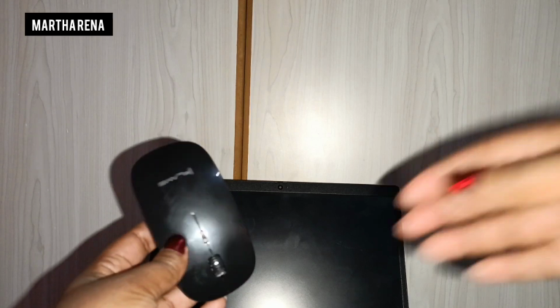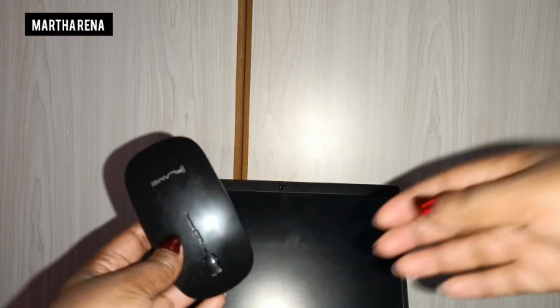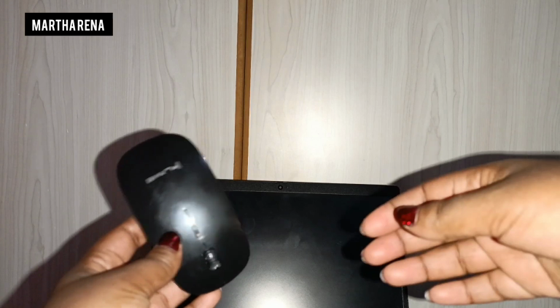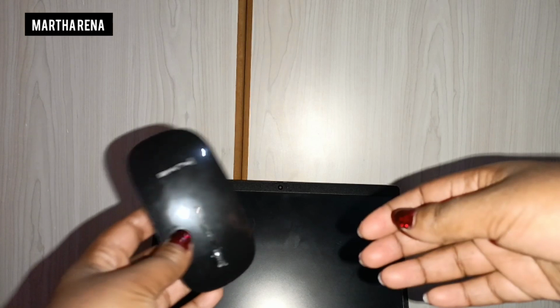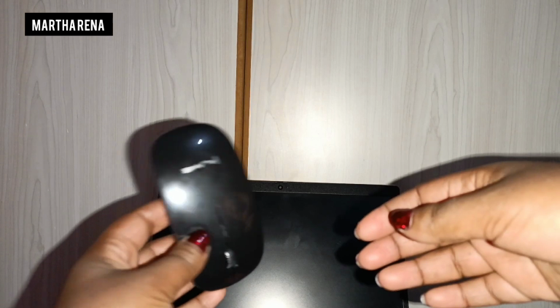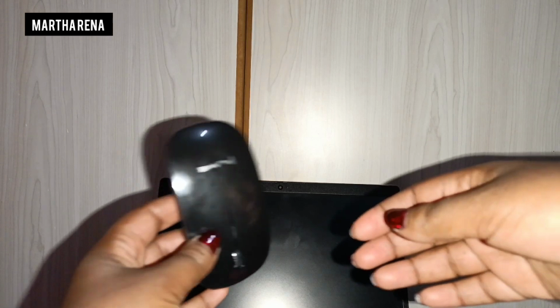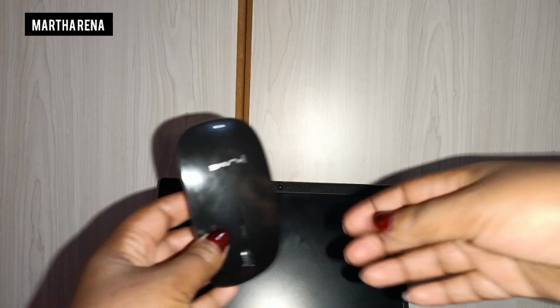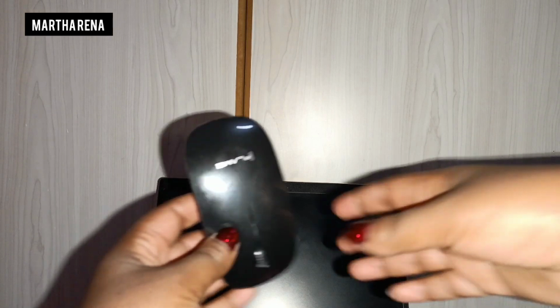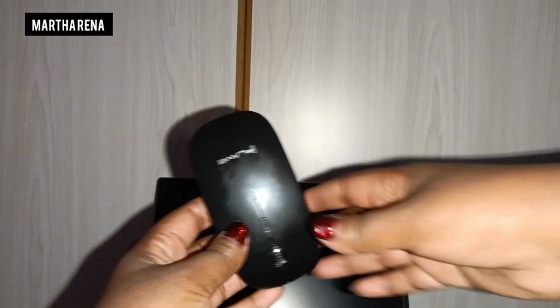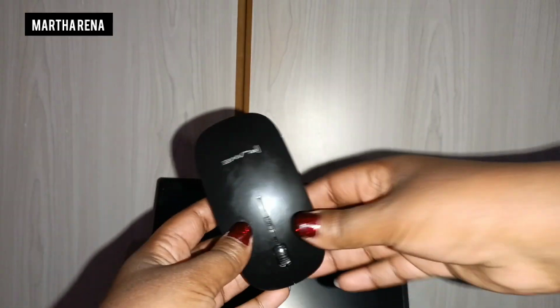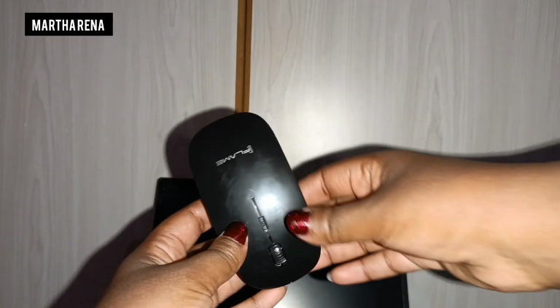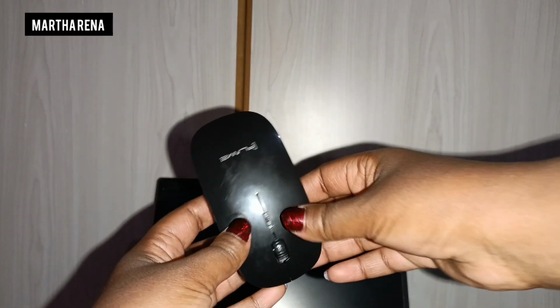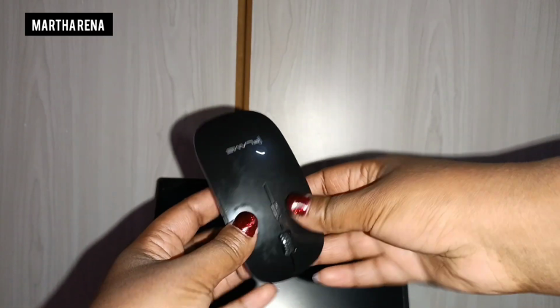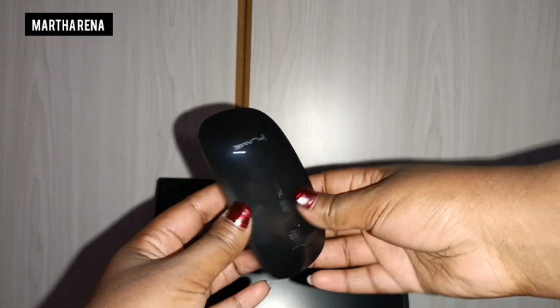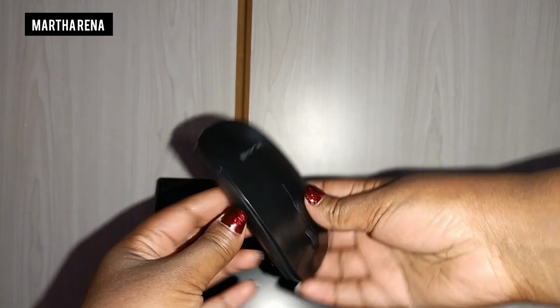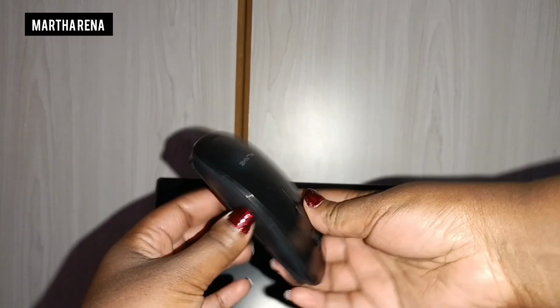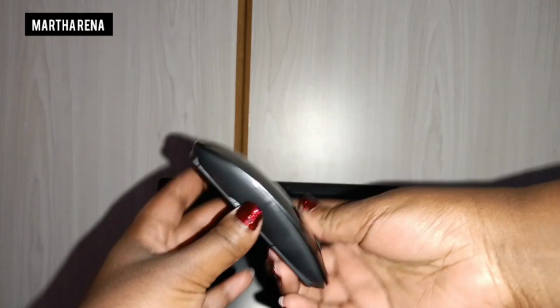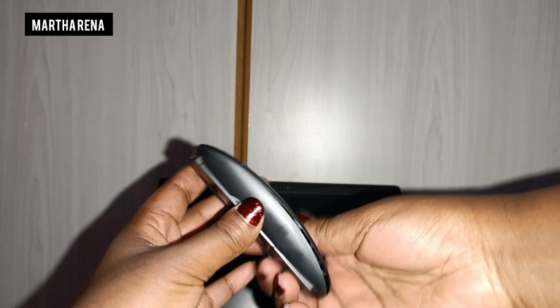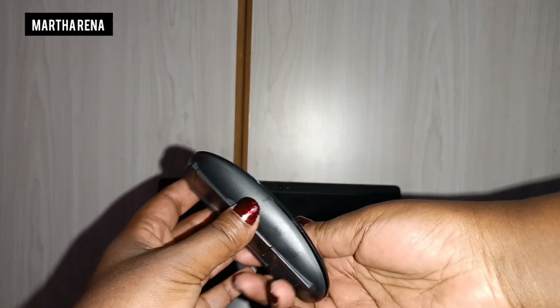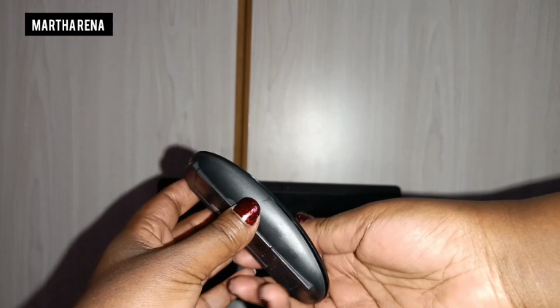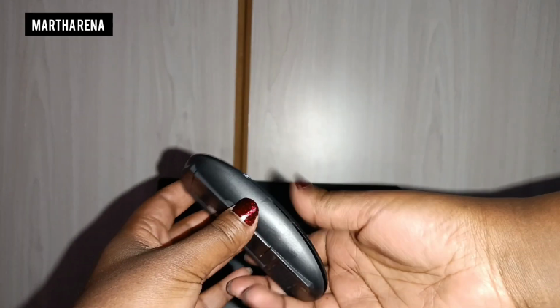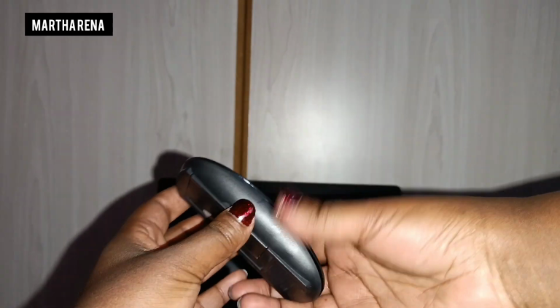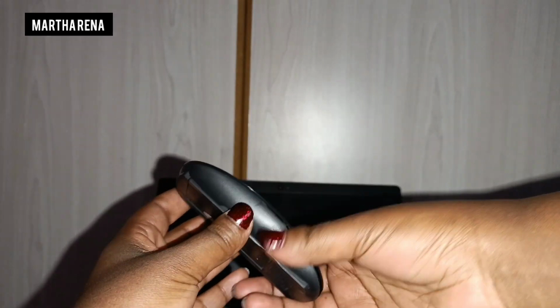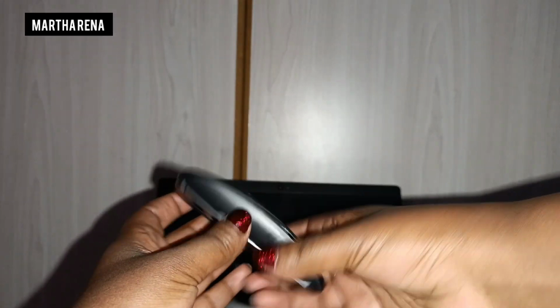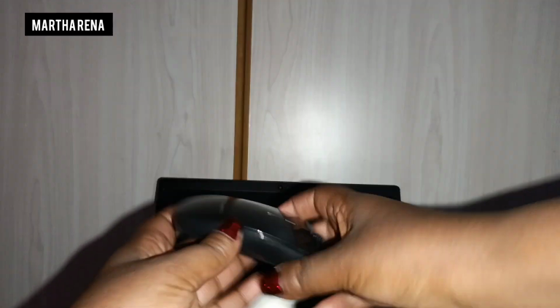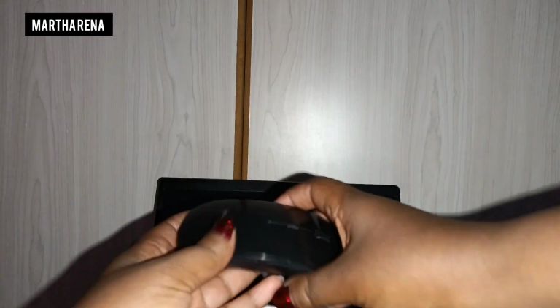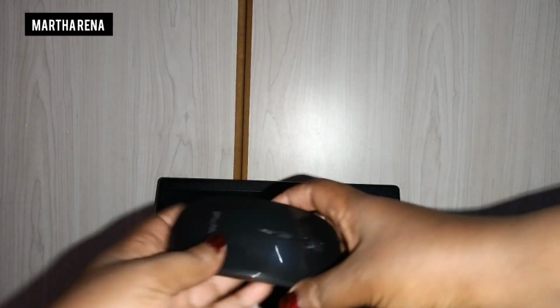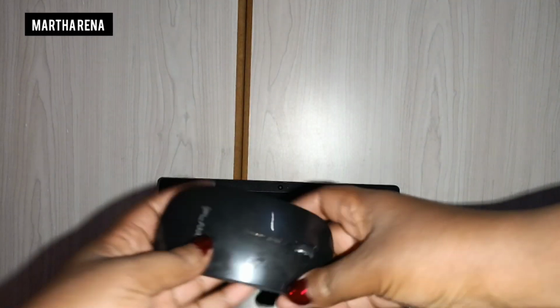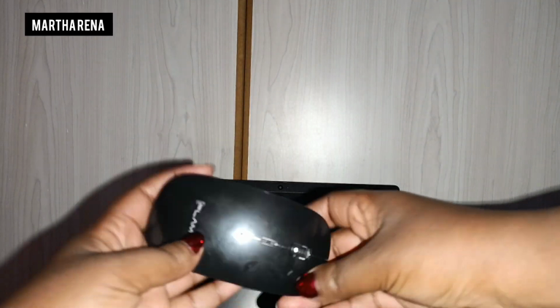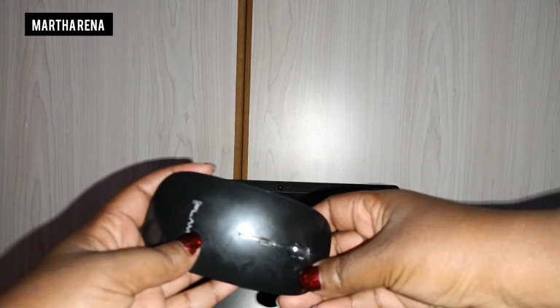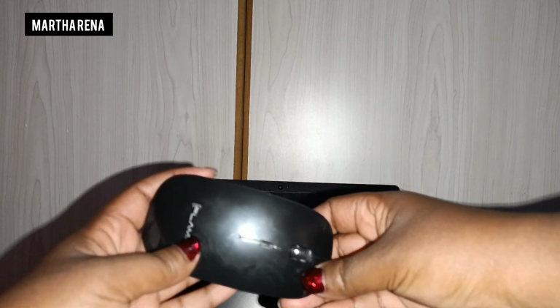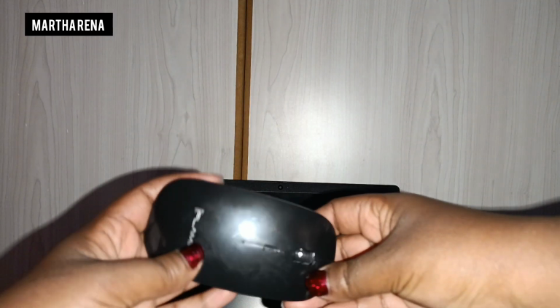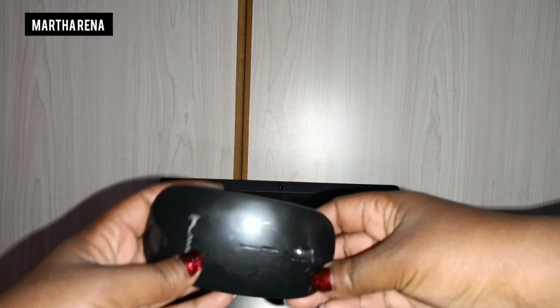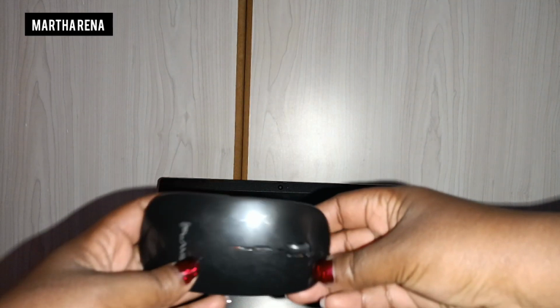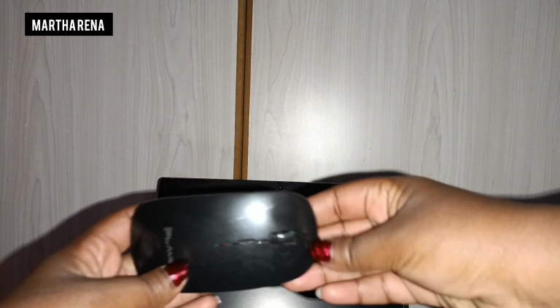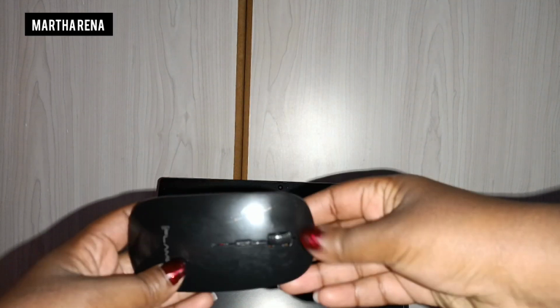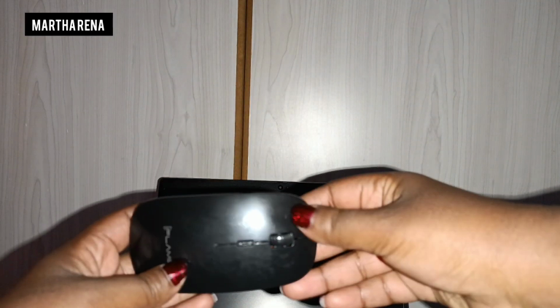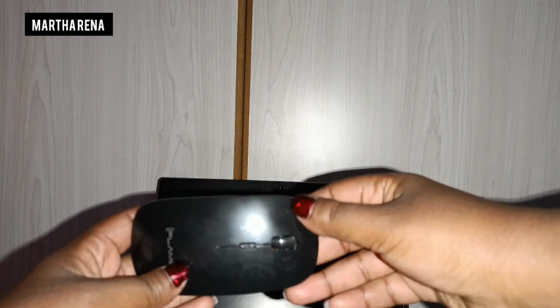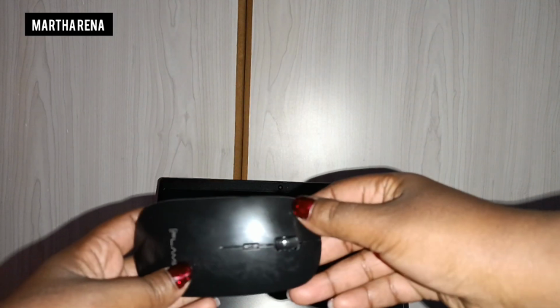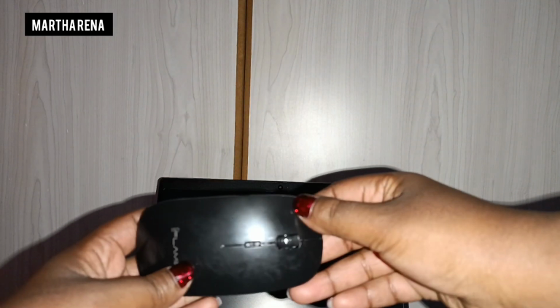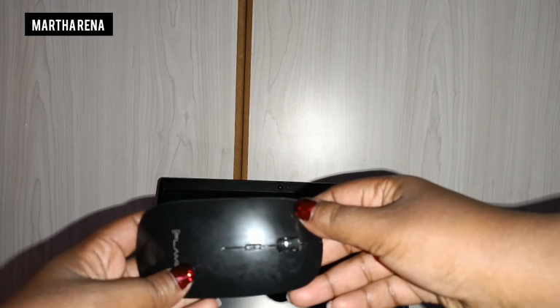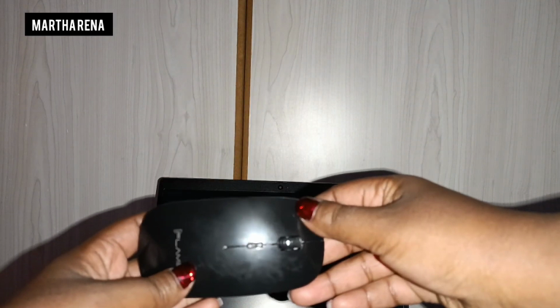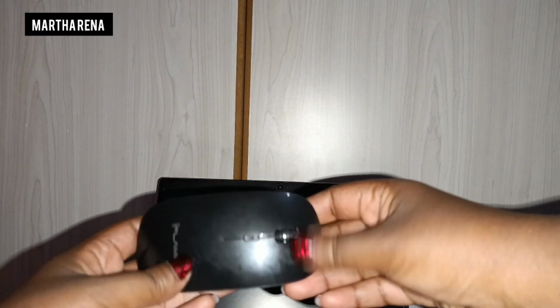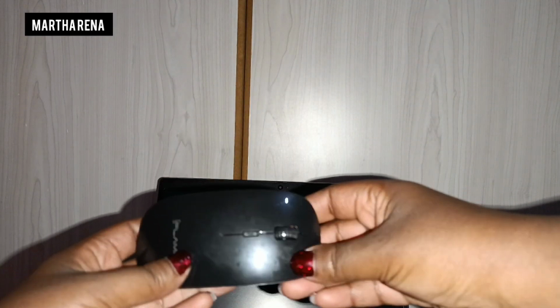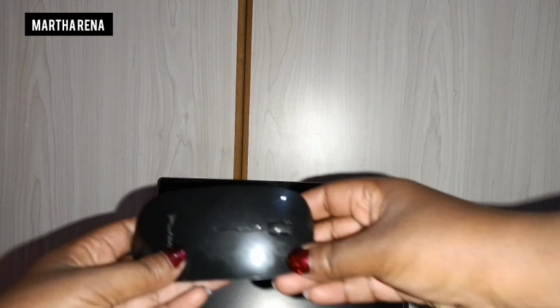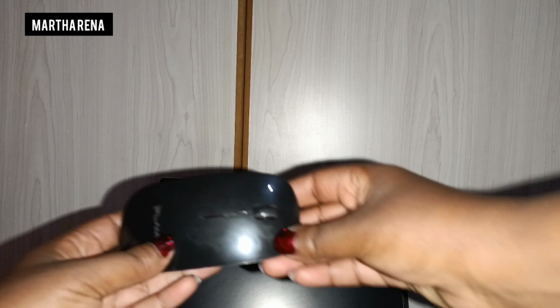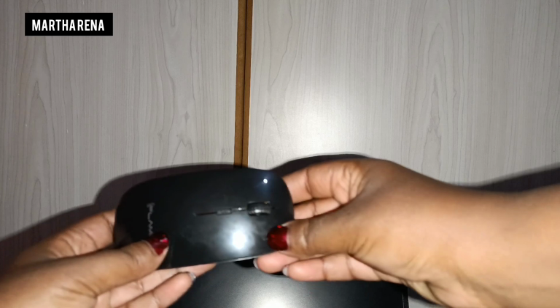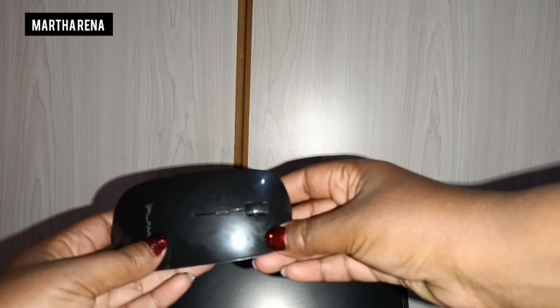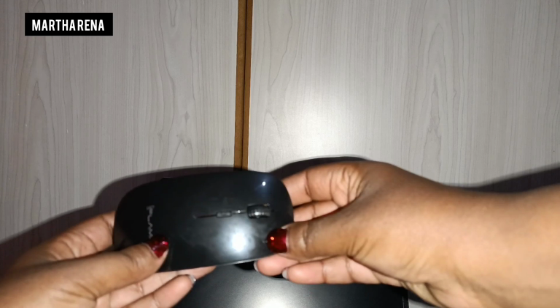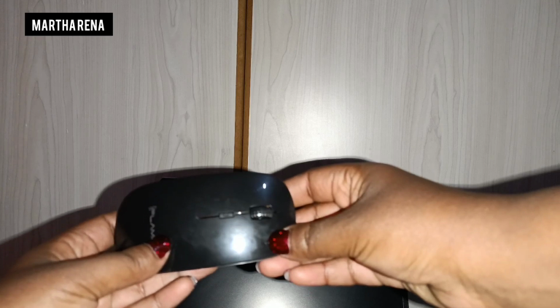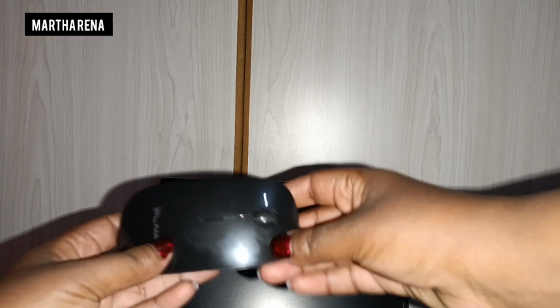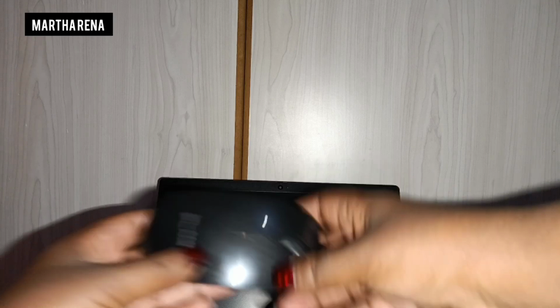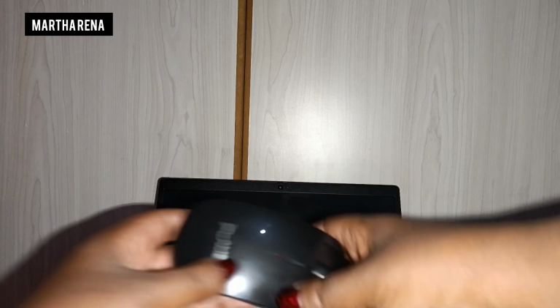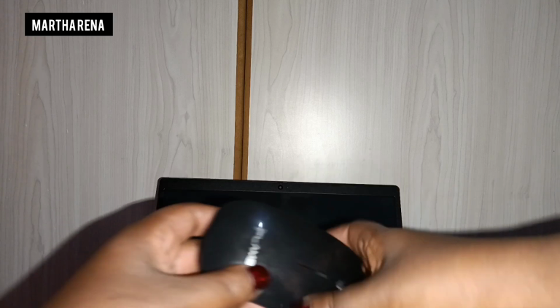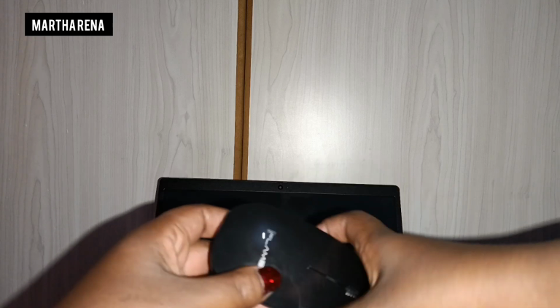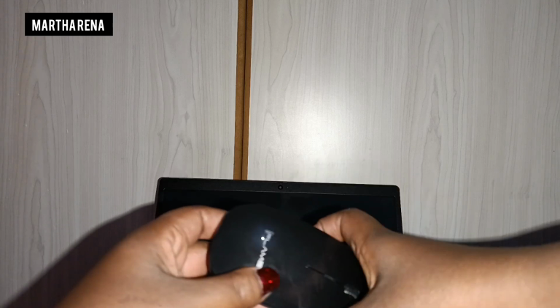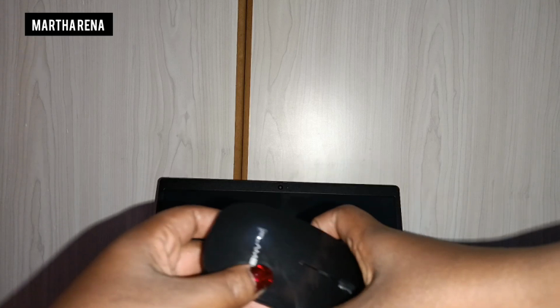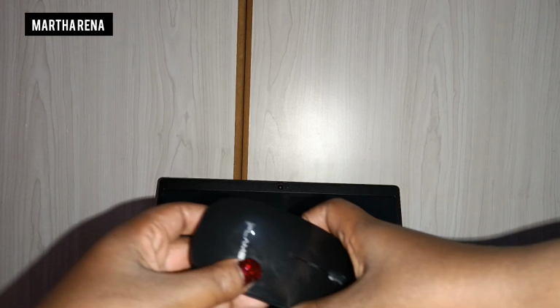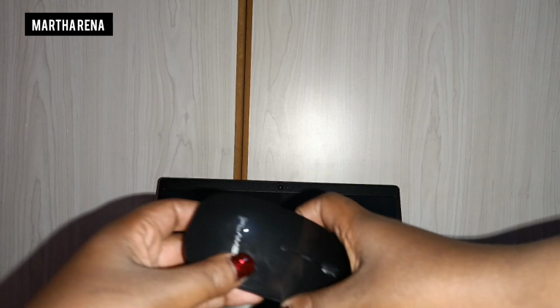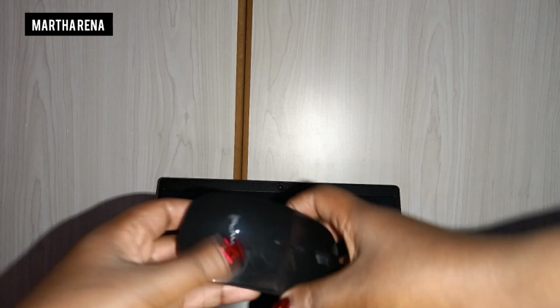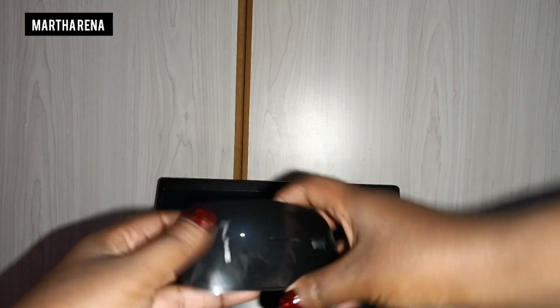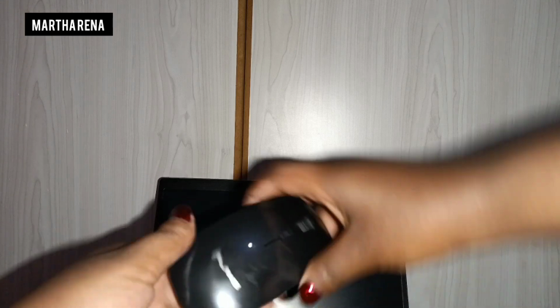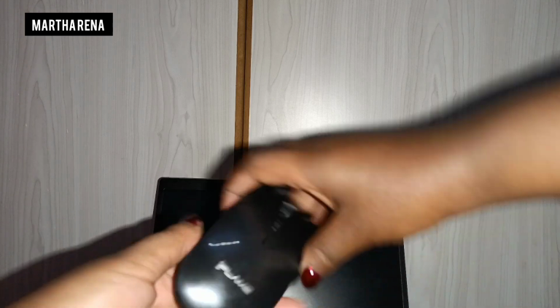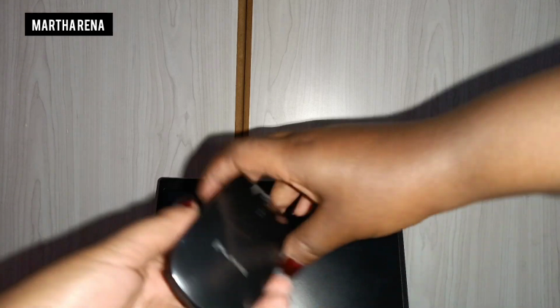Good morning. On today's episode we get to do a tutorial on how to connect a wireless mouse to a laptop.